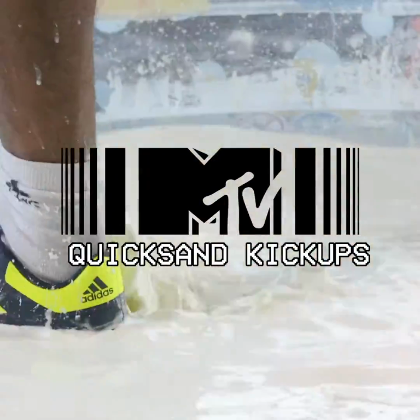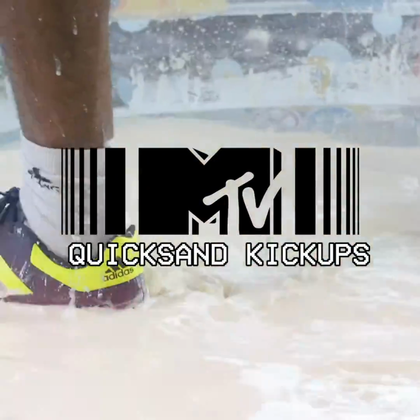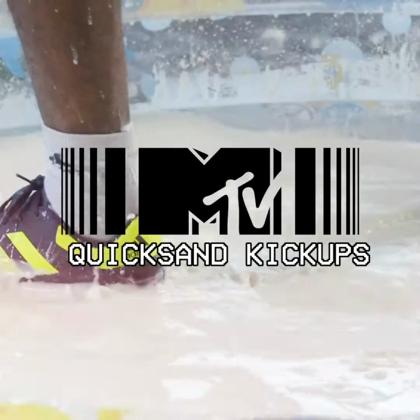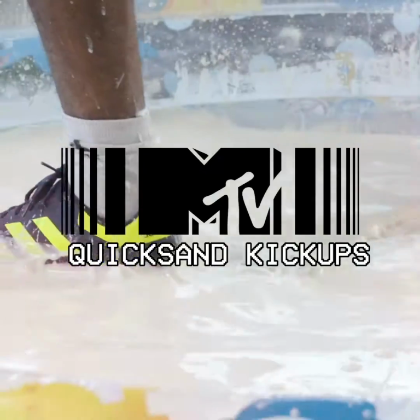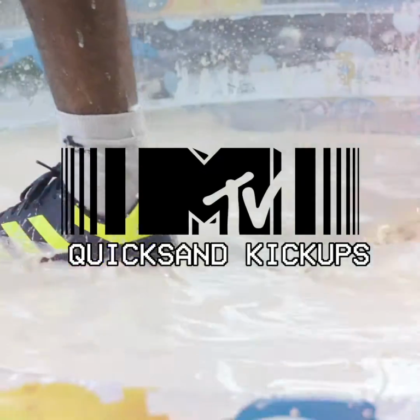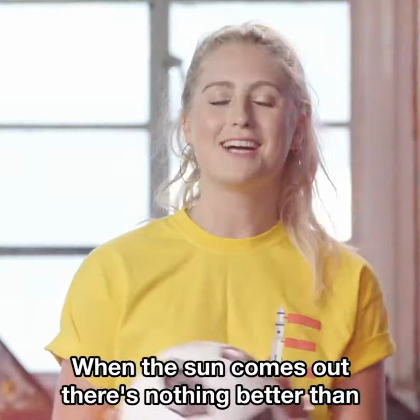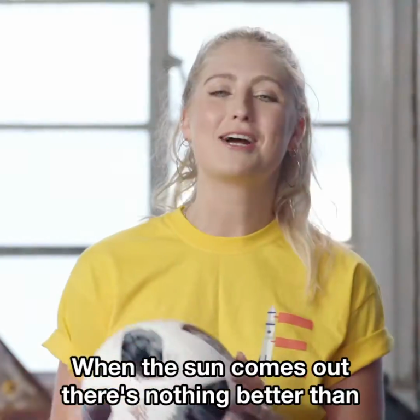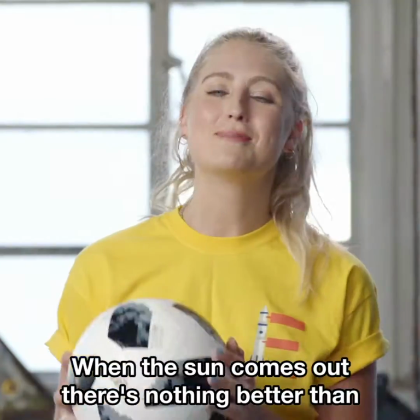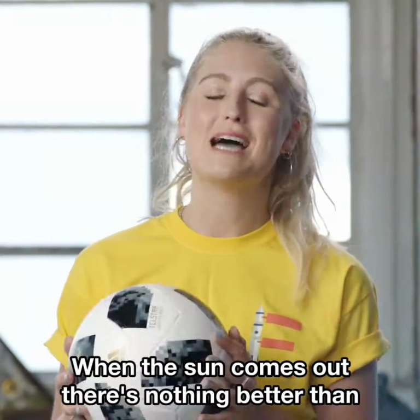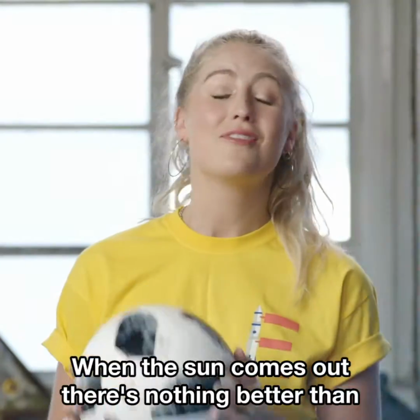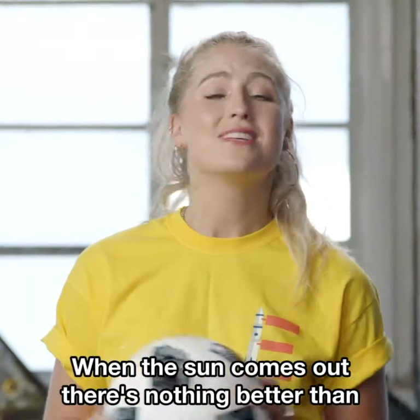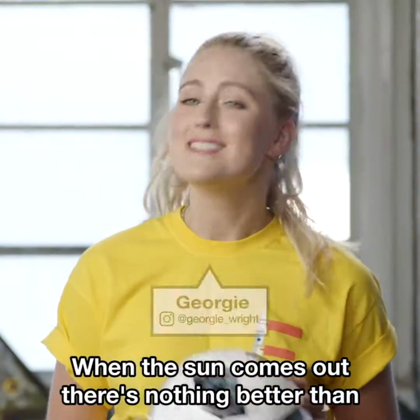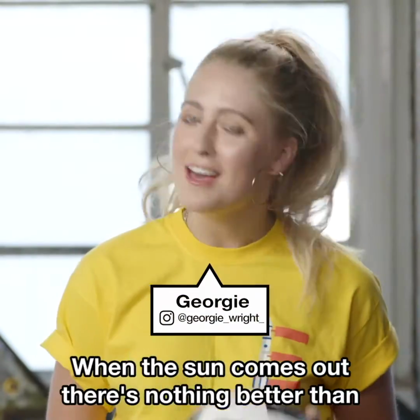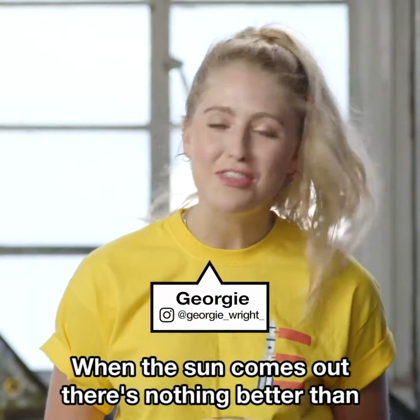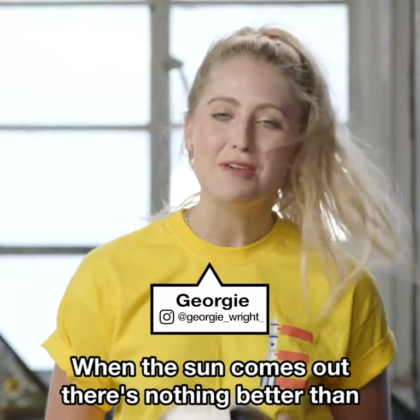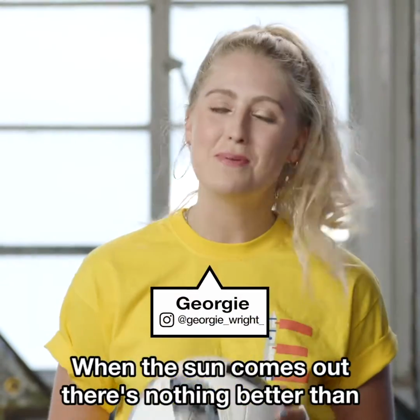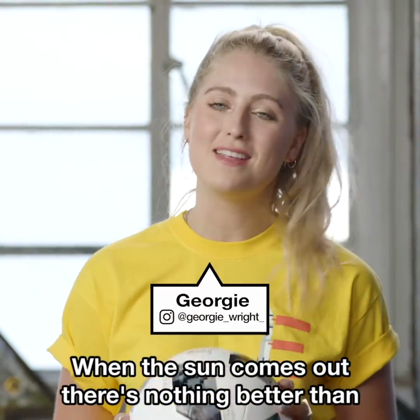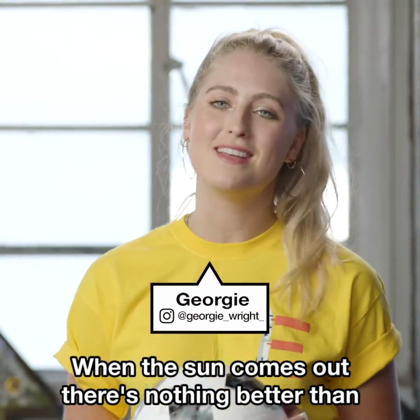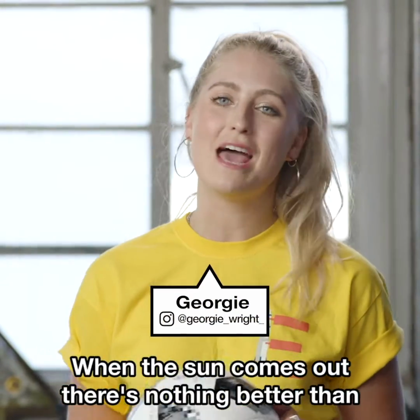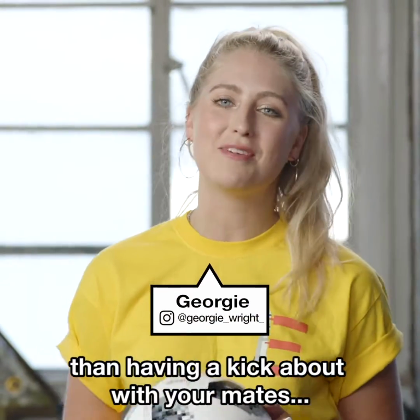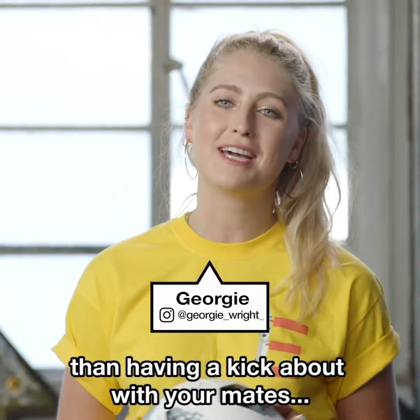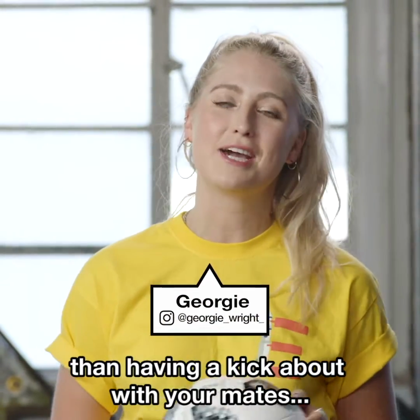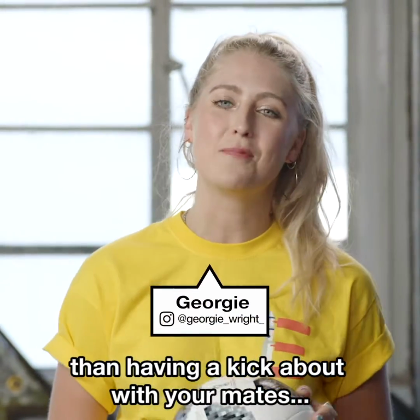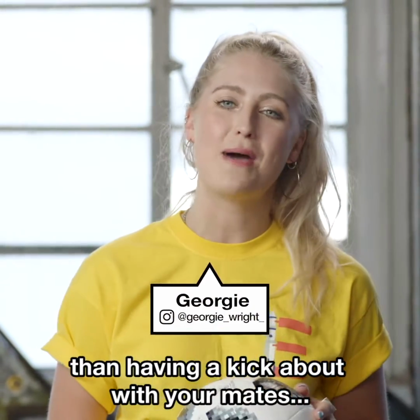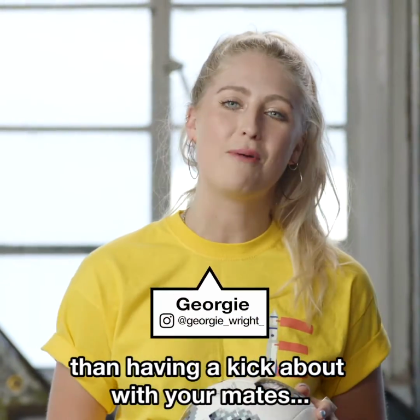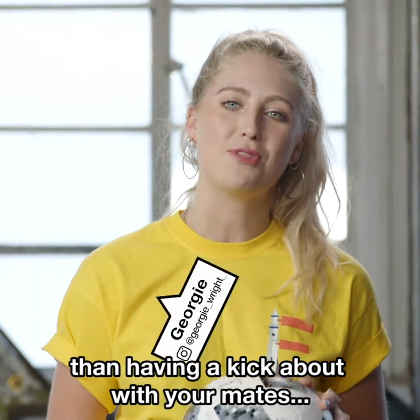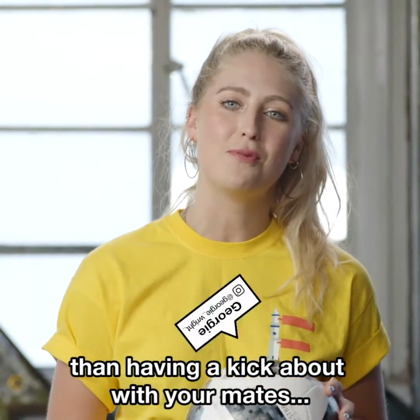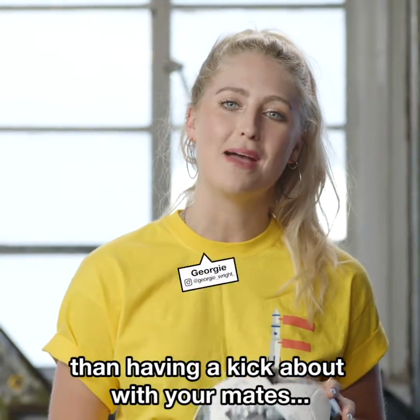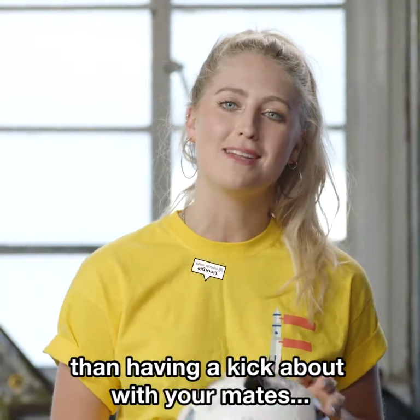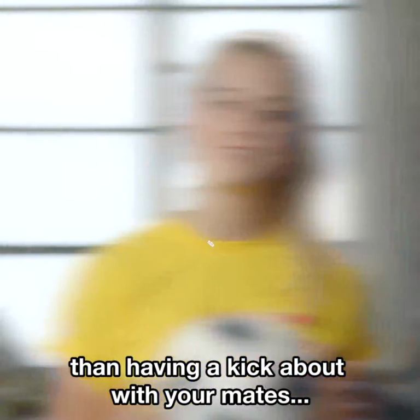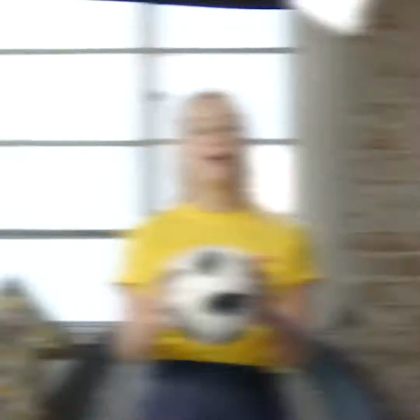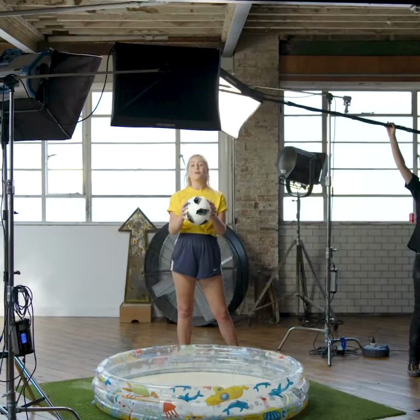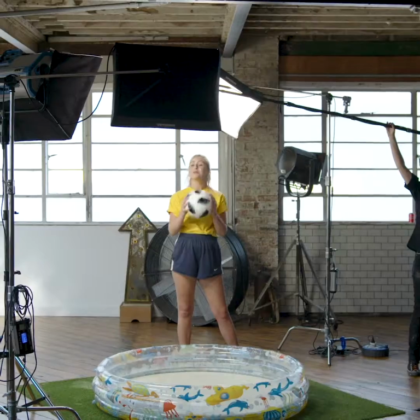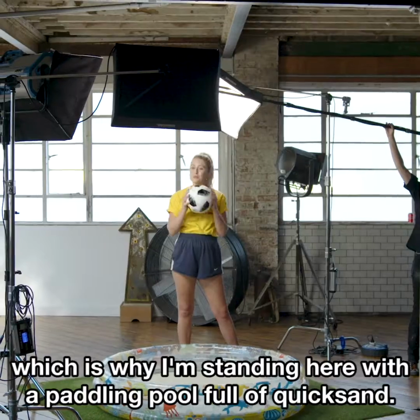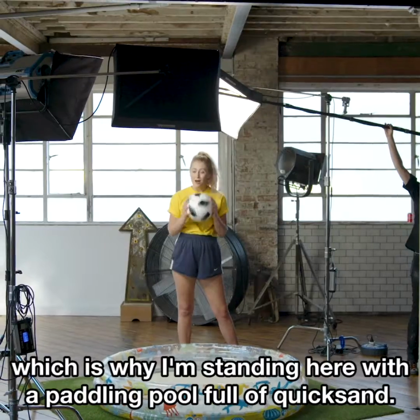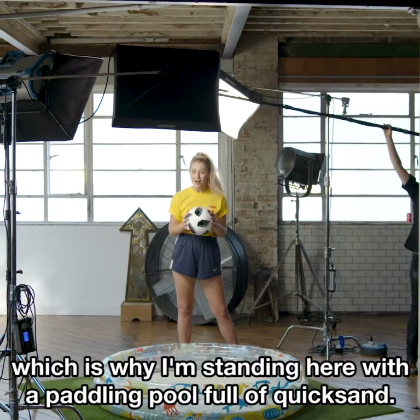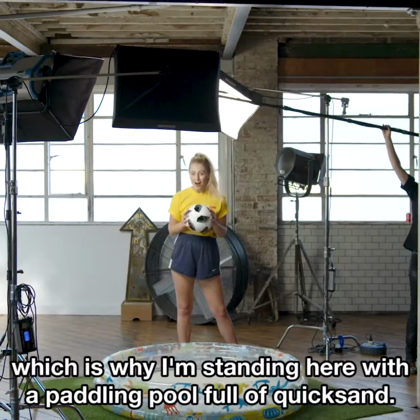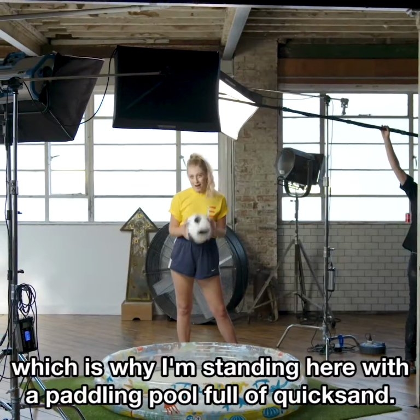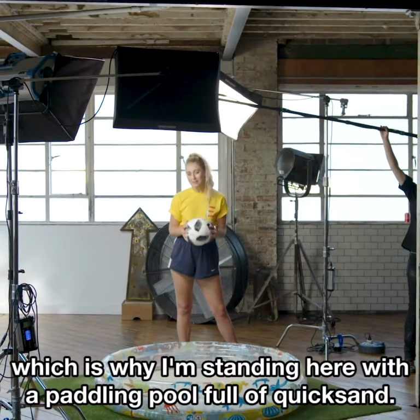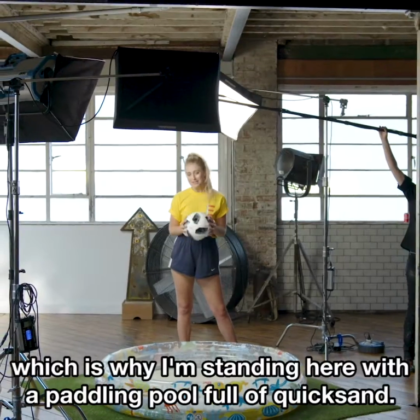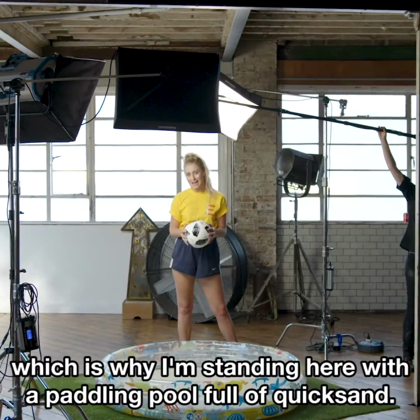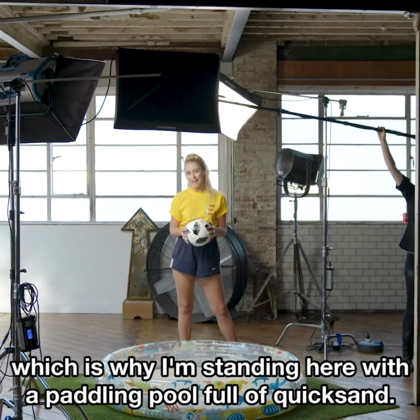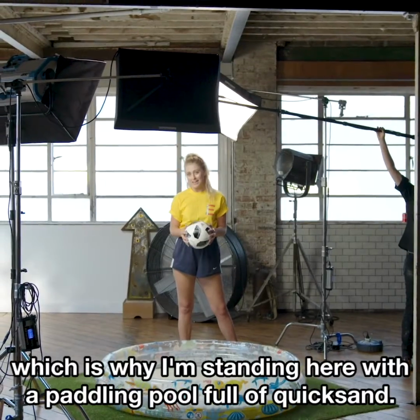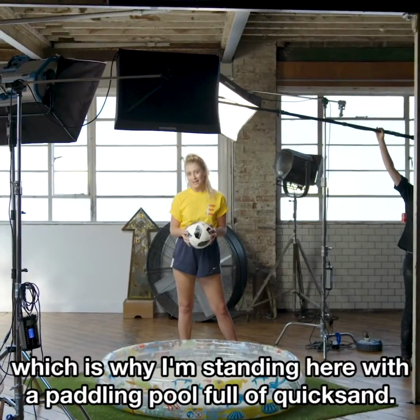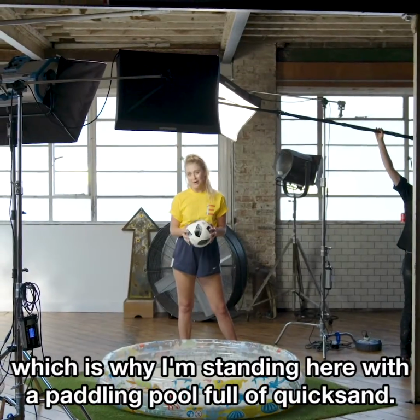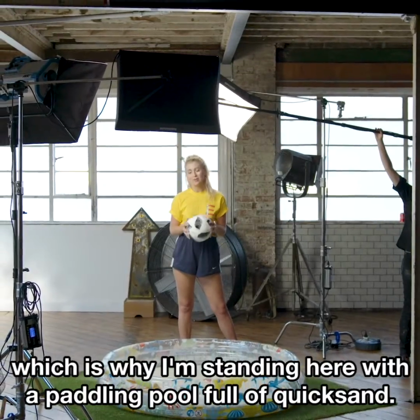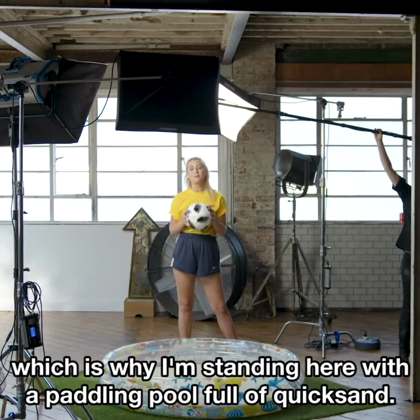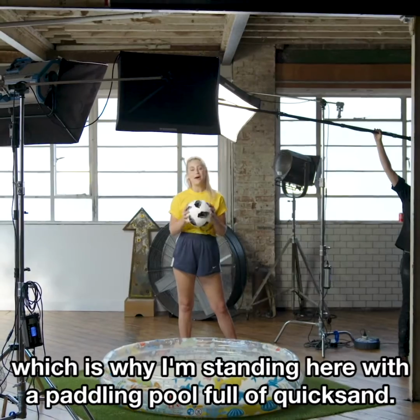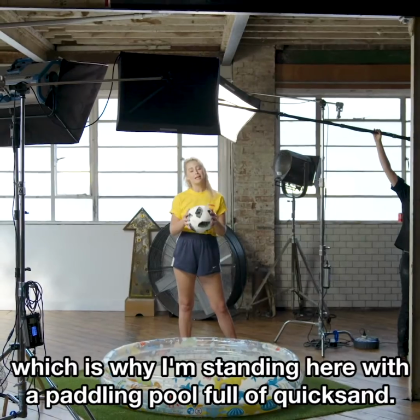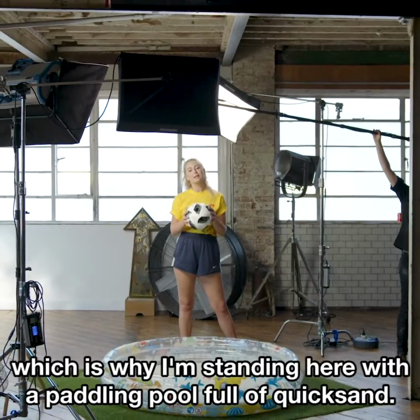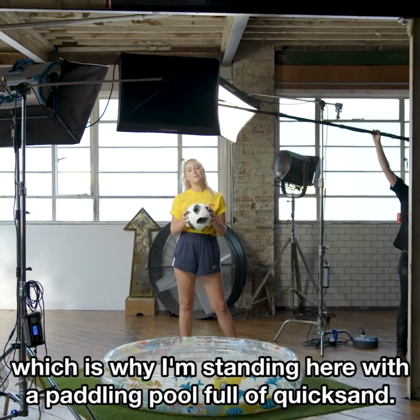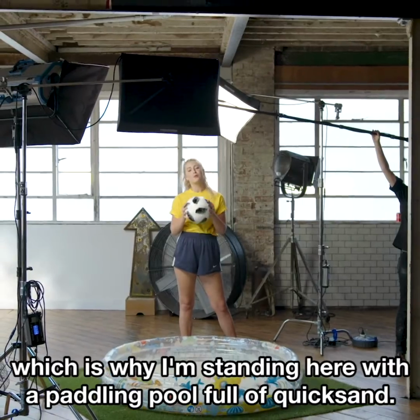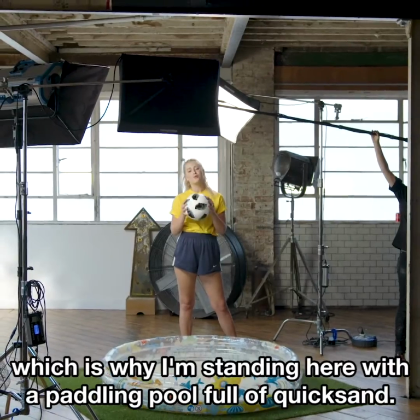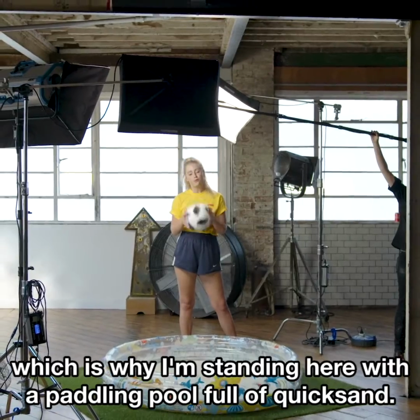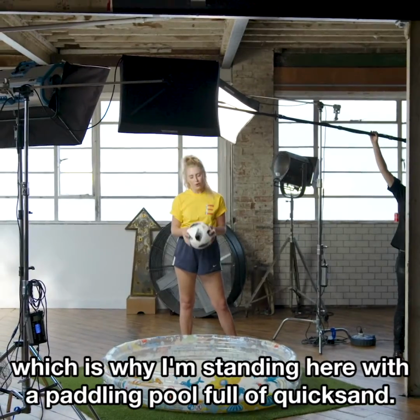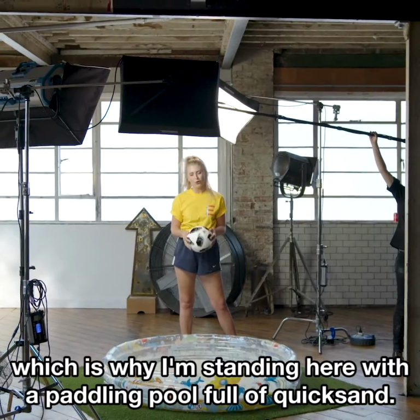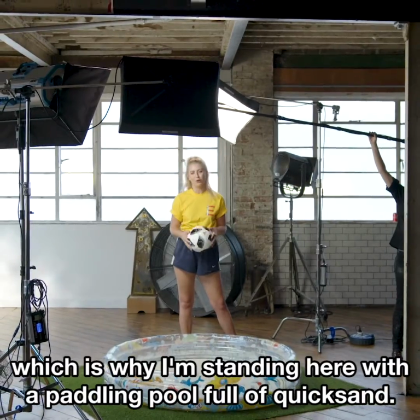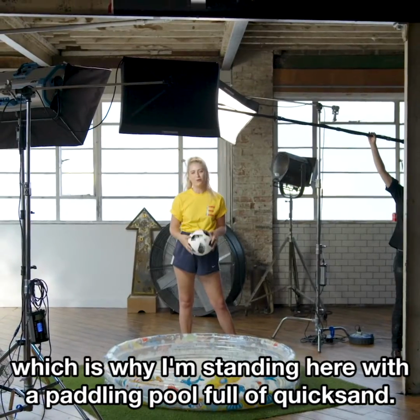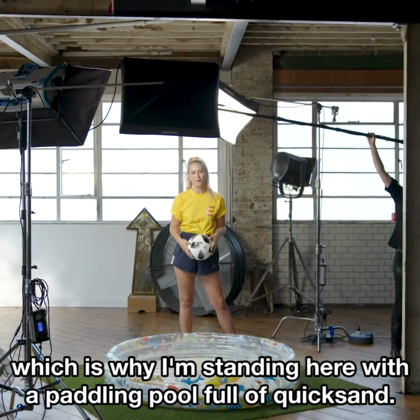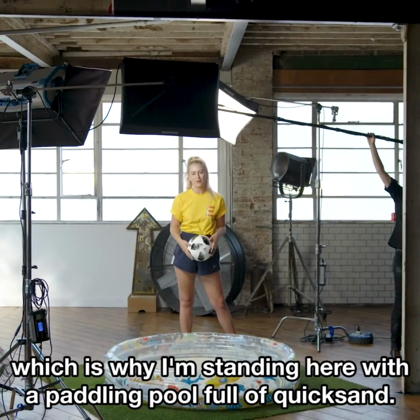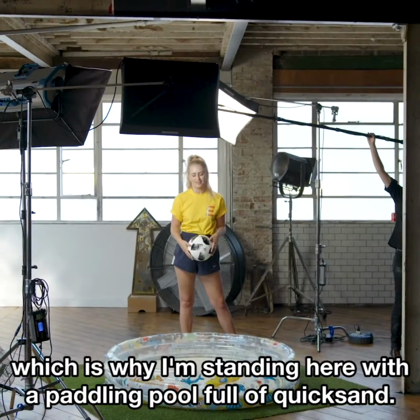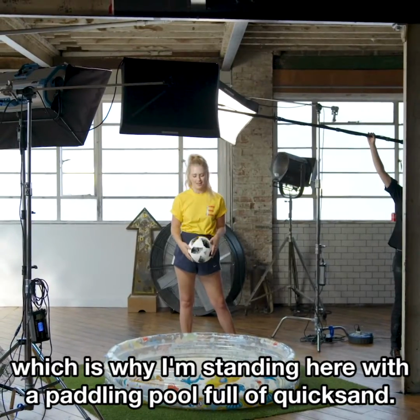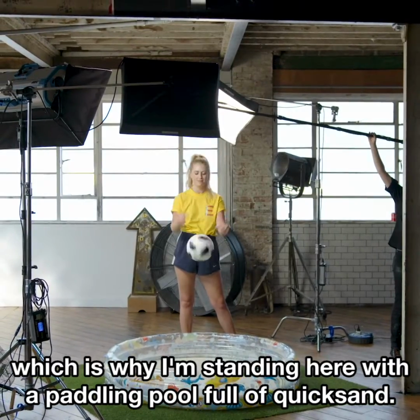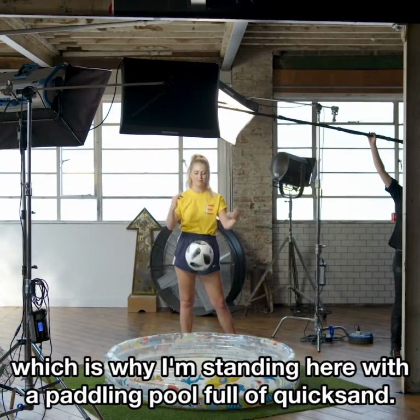When the sun comes out, there's nothing better than having a kickabout with your mates. Which is why I'm standing here with a paddling pool full of quicksand.